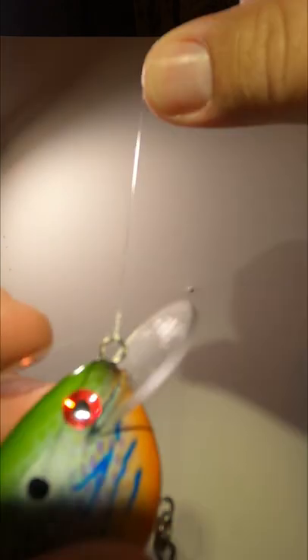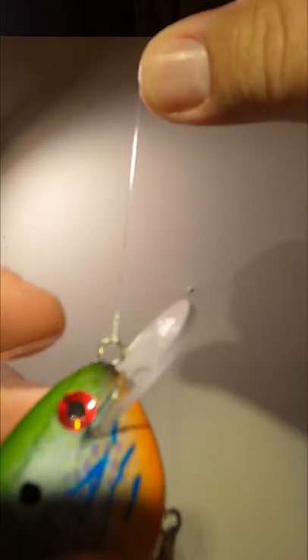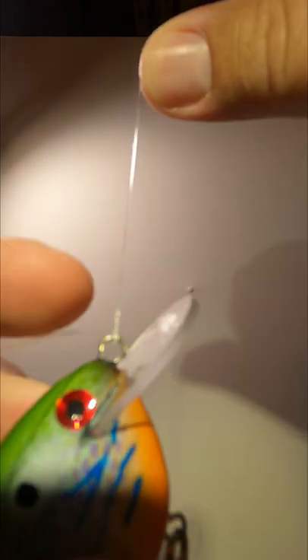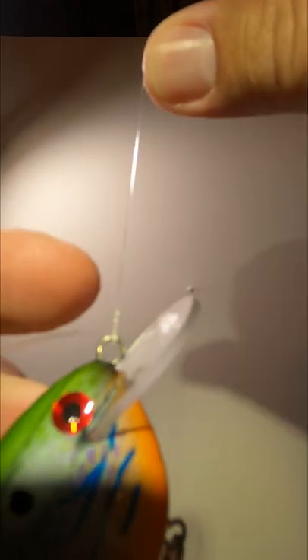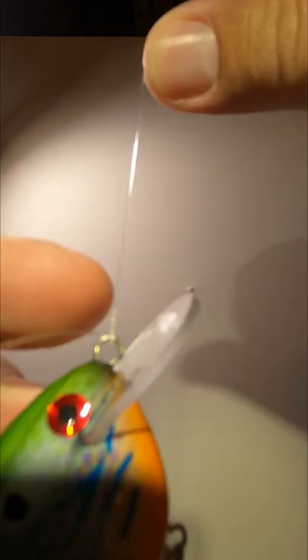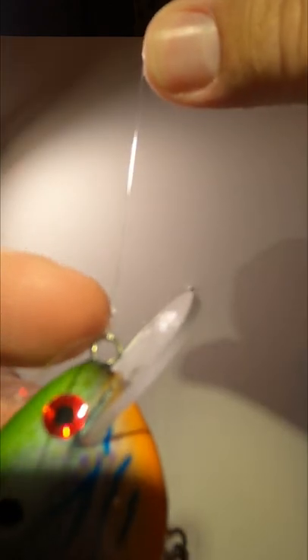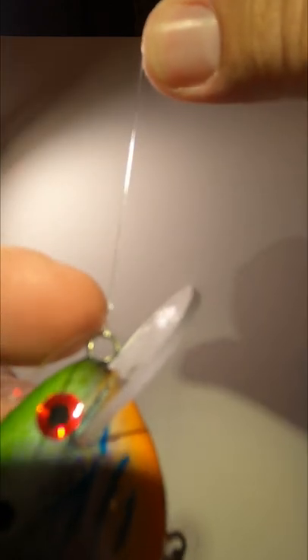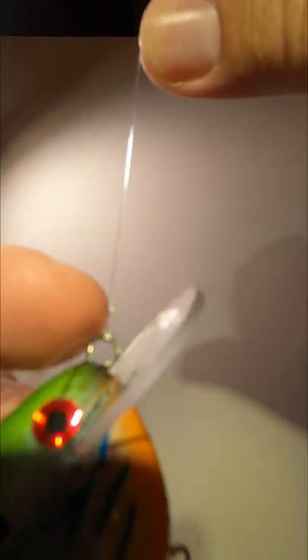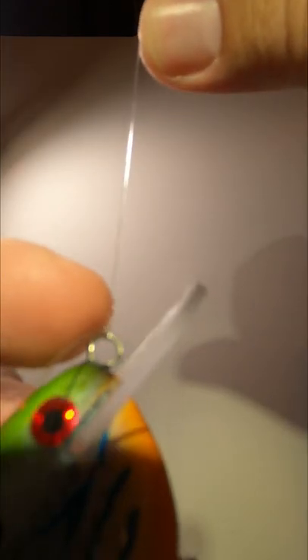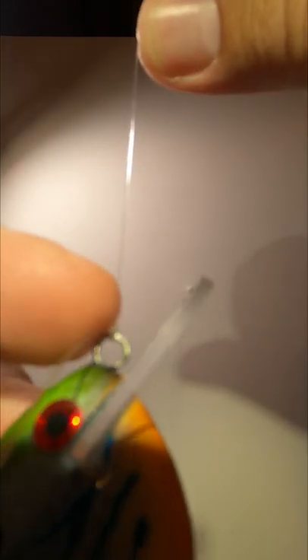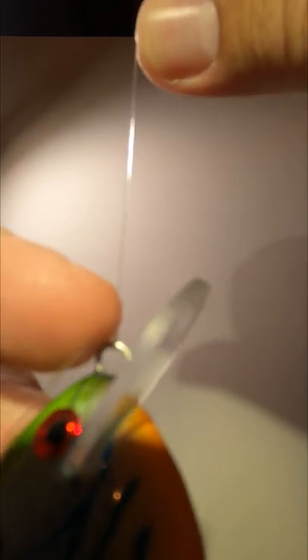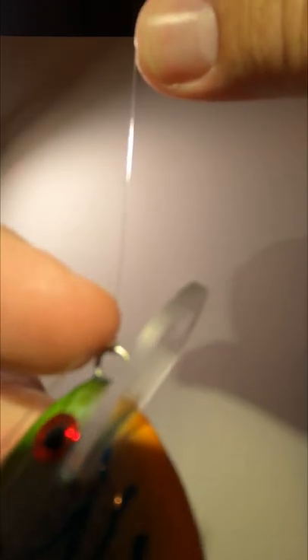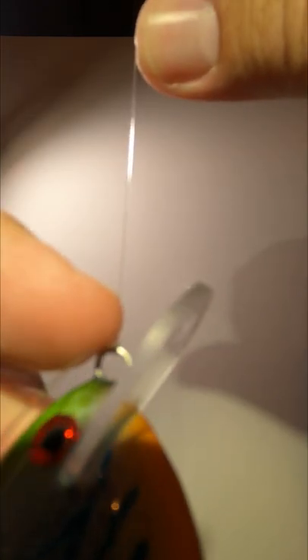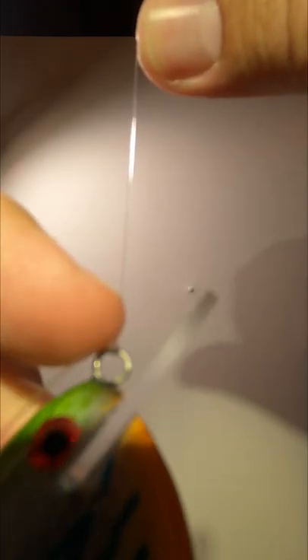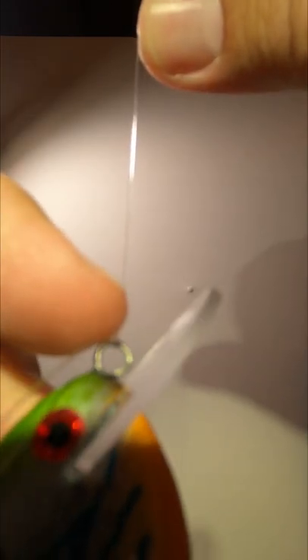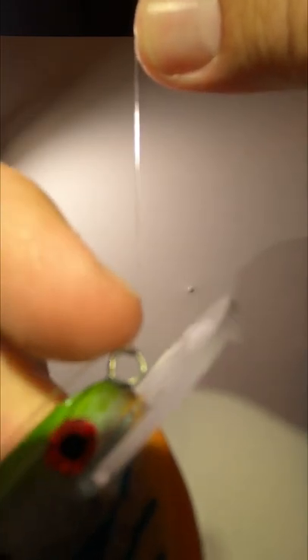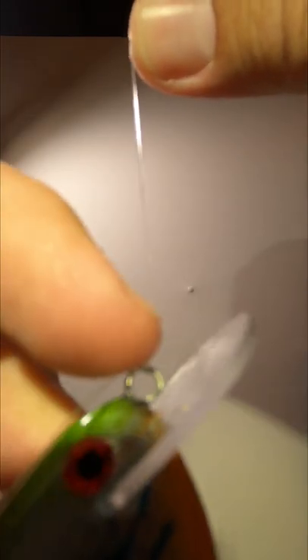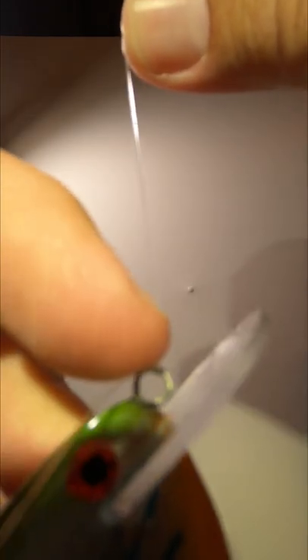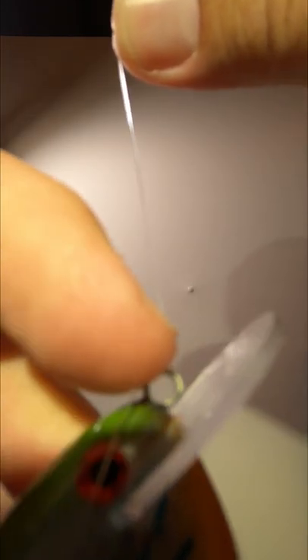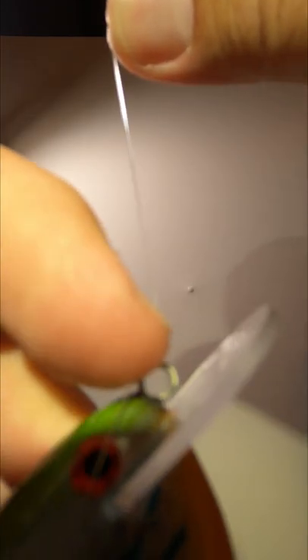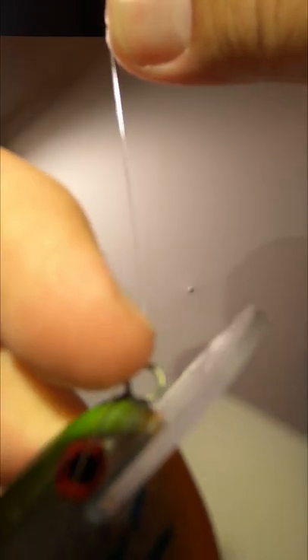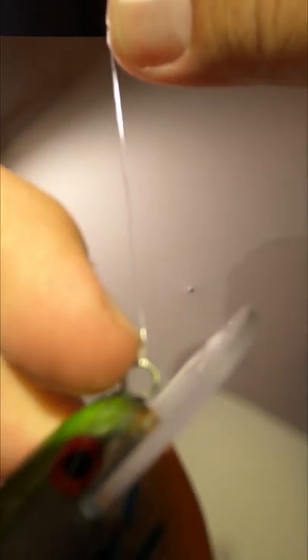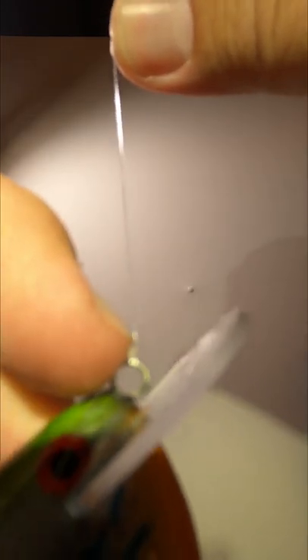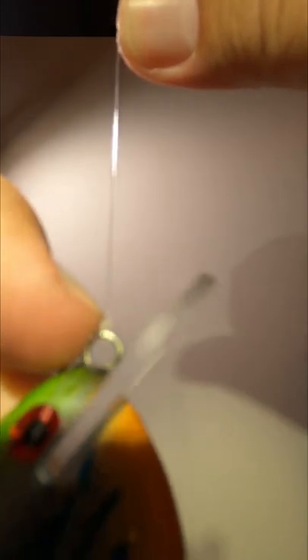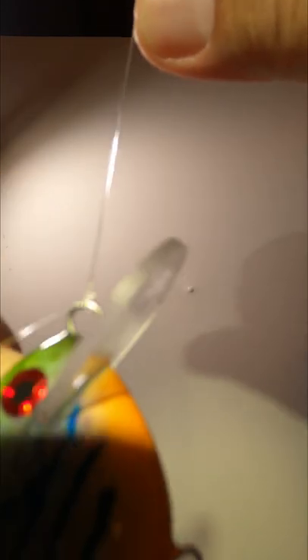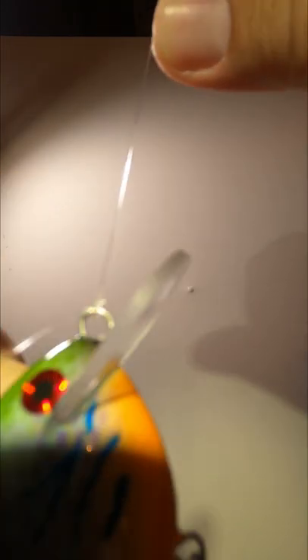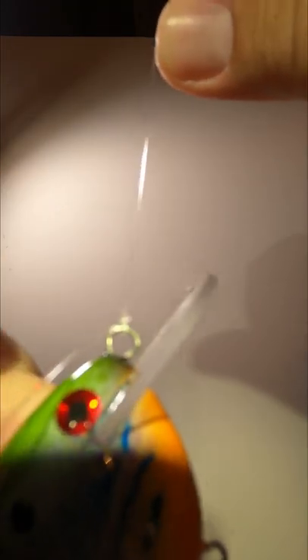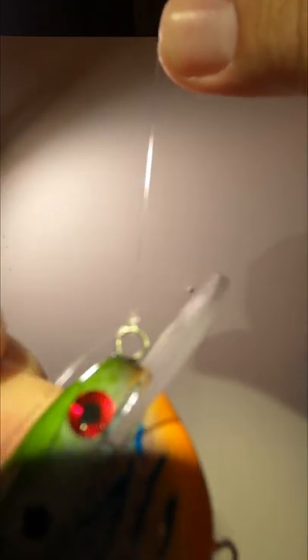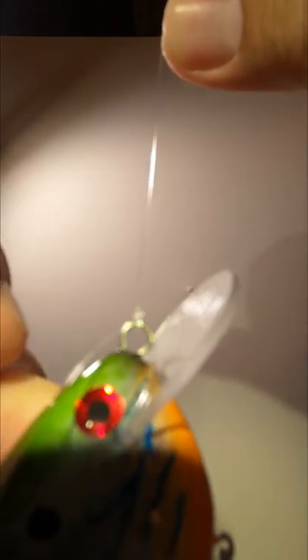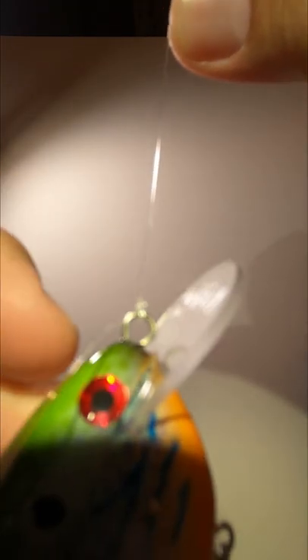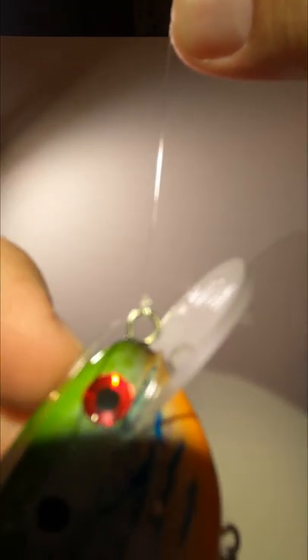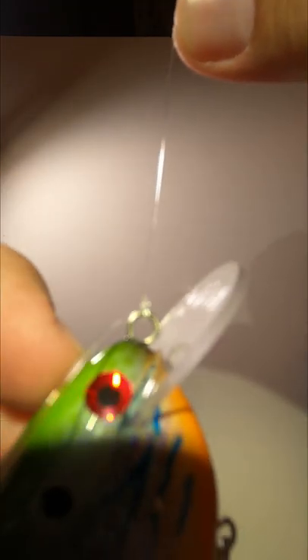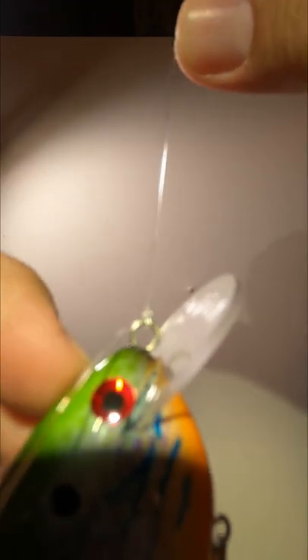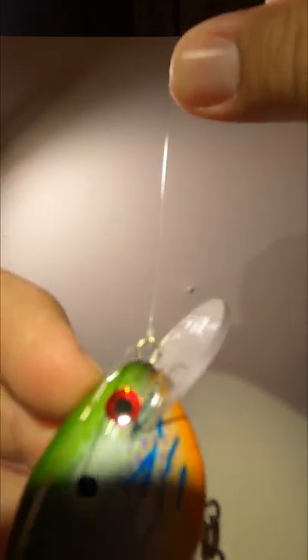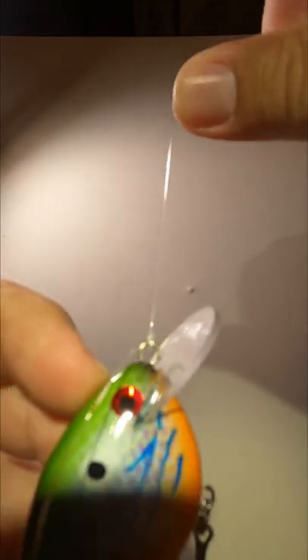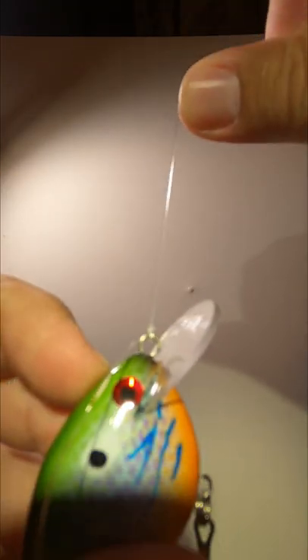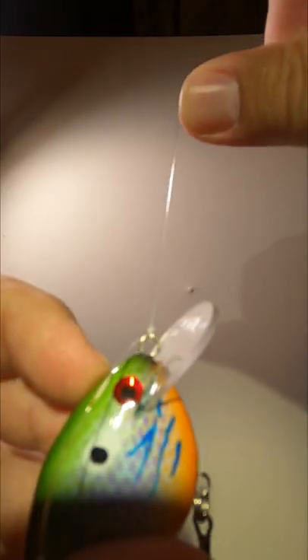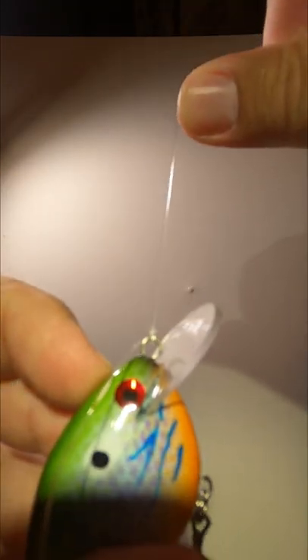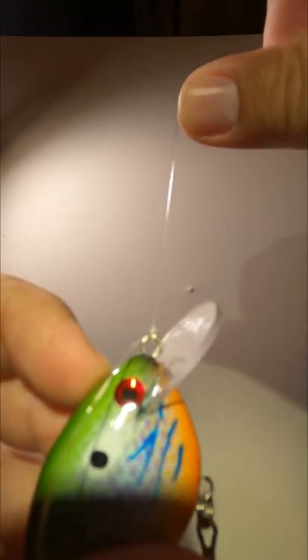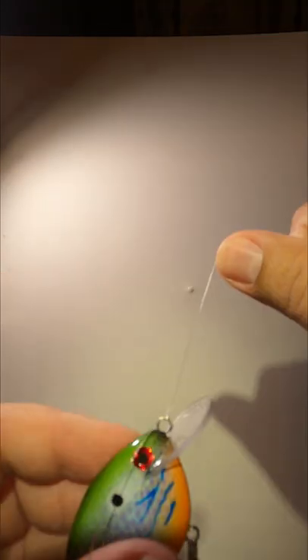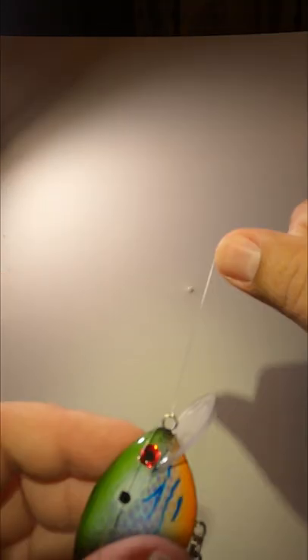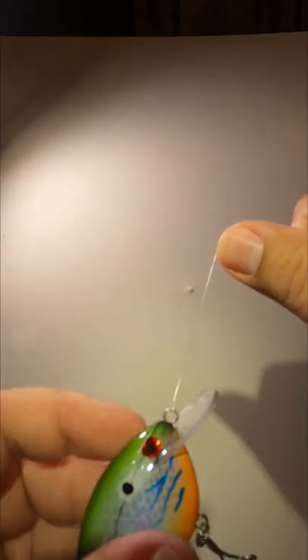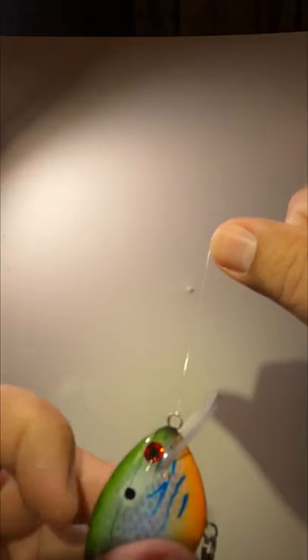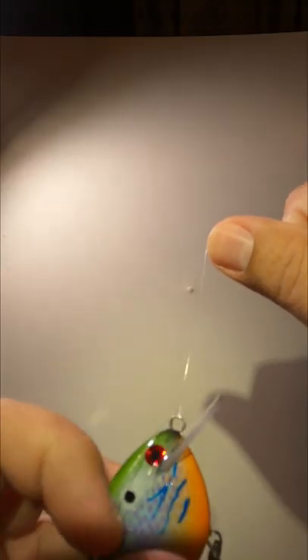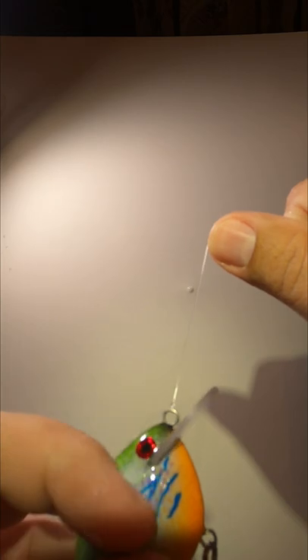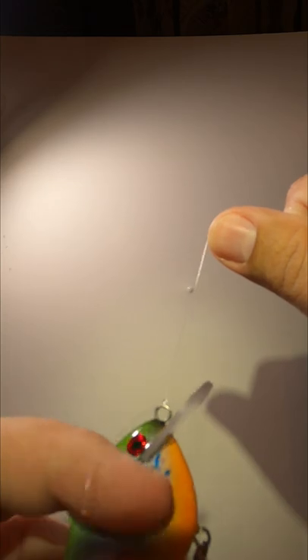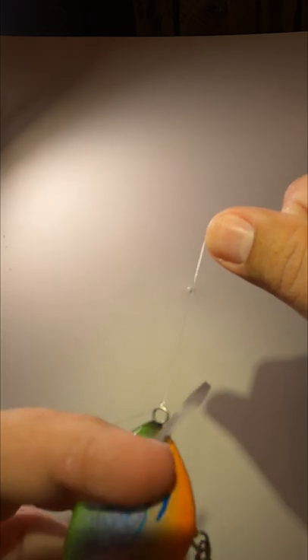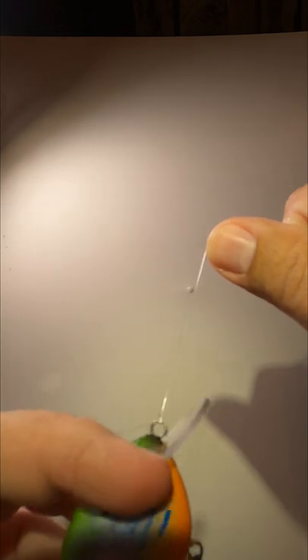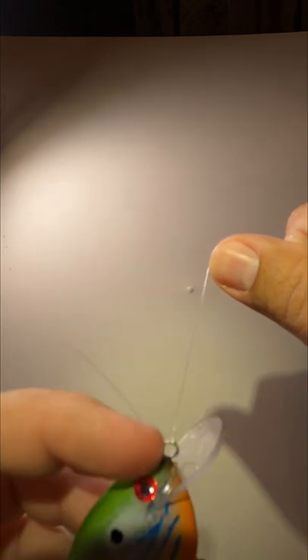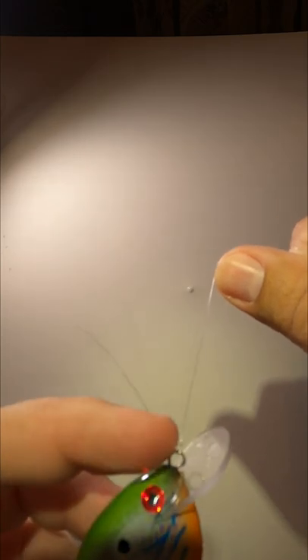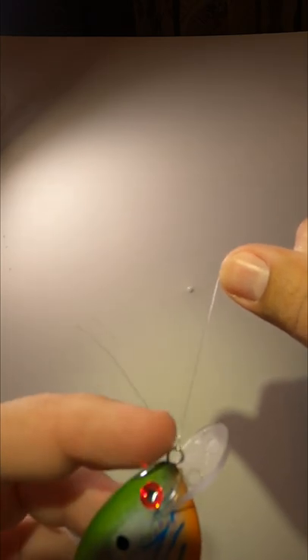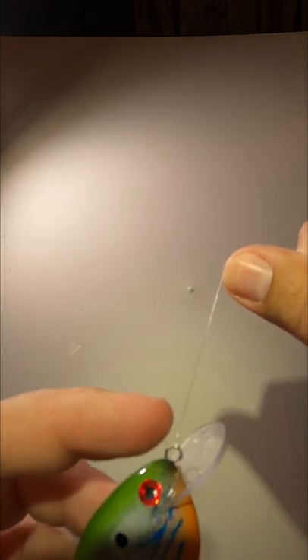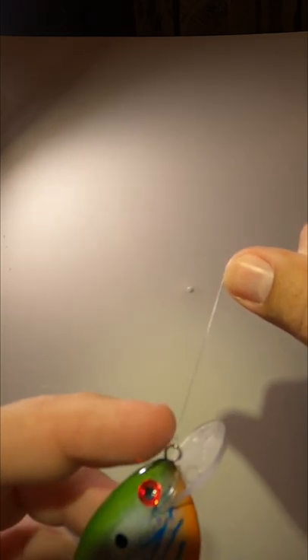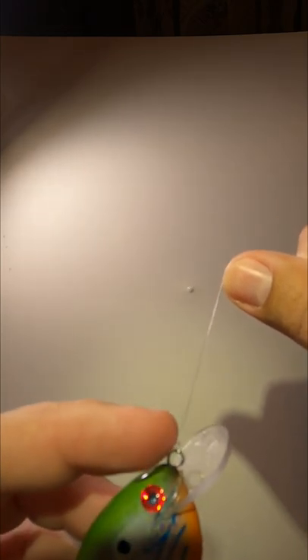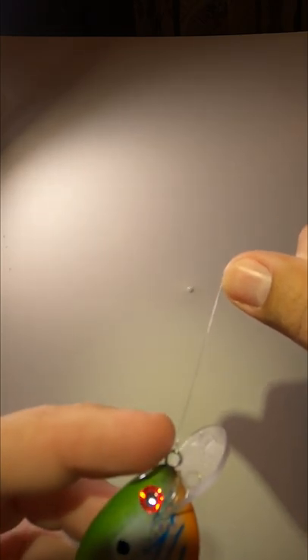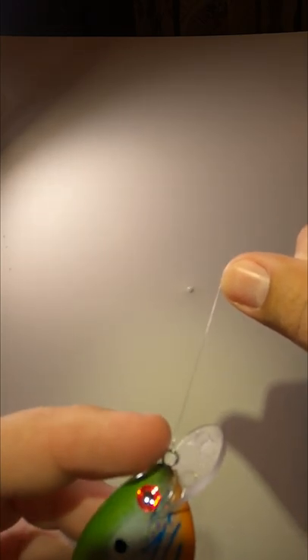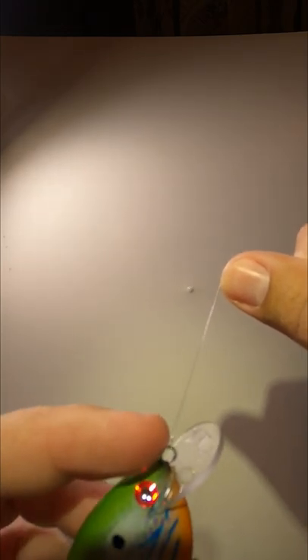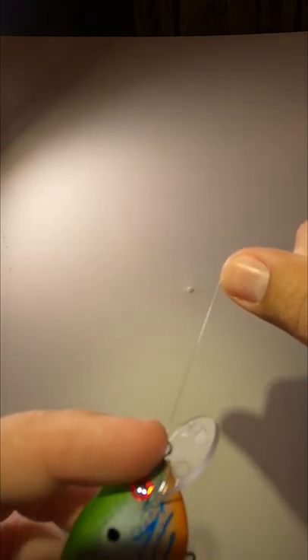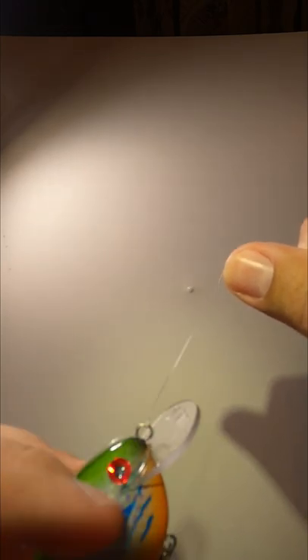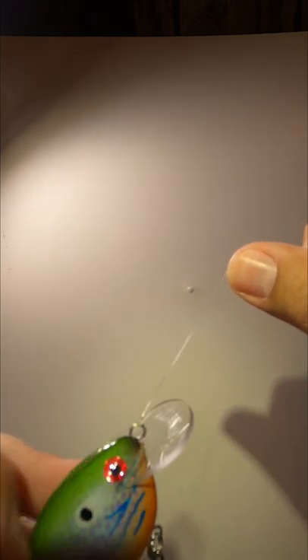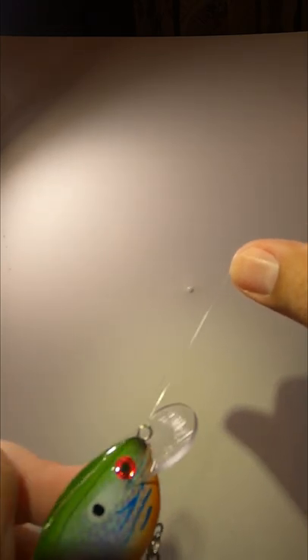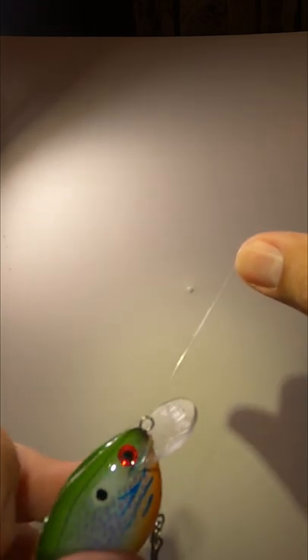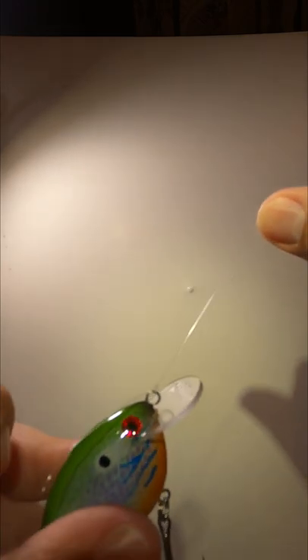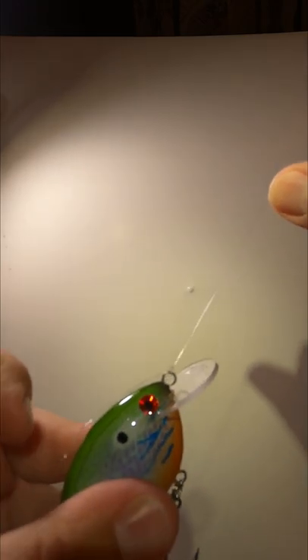If your knot comes out stretched like this, take your fingernail and pull the loops down tight against each other. Now pull your tag end up at a 45 degree angle again in your teeth.